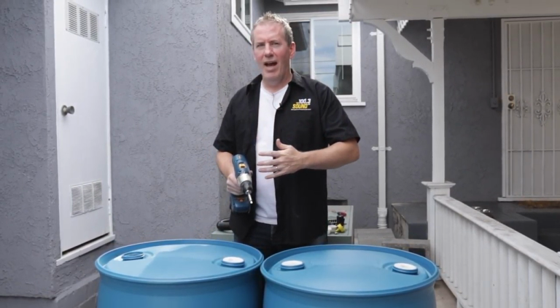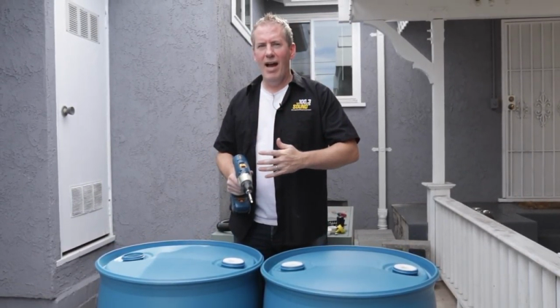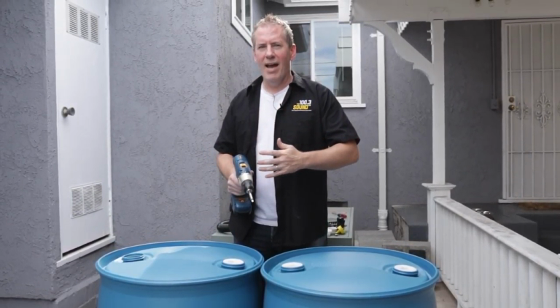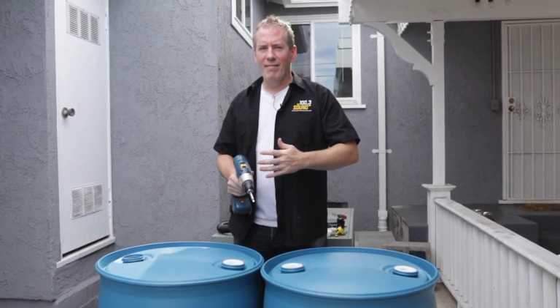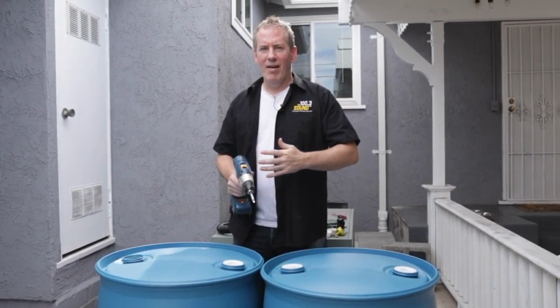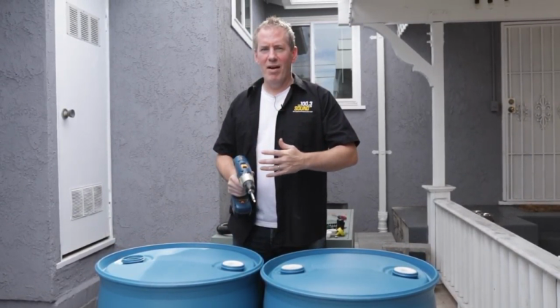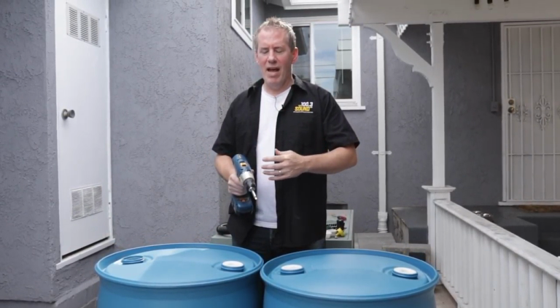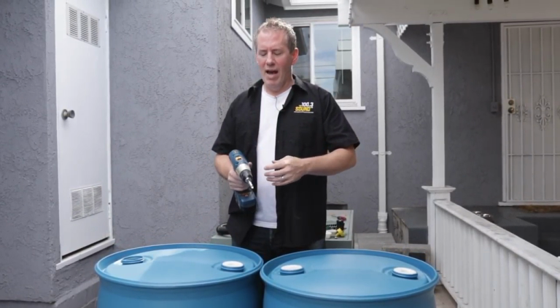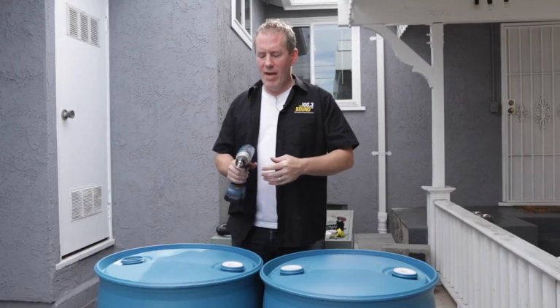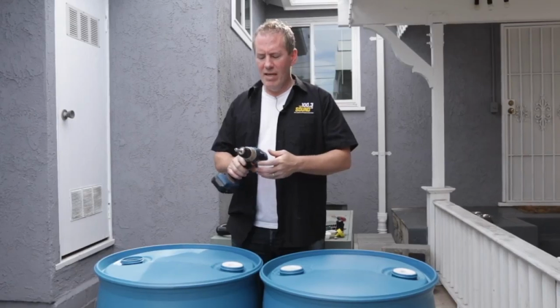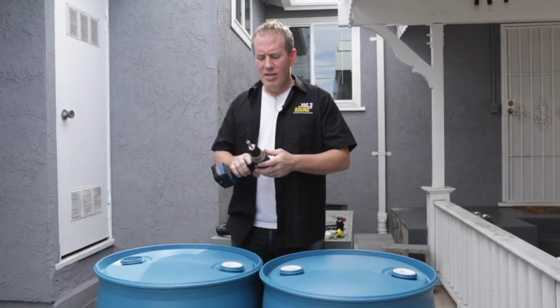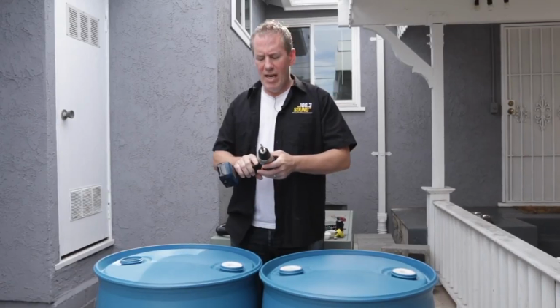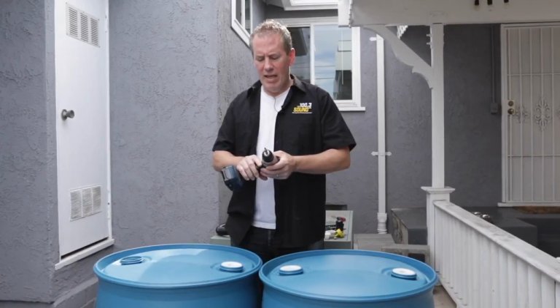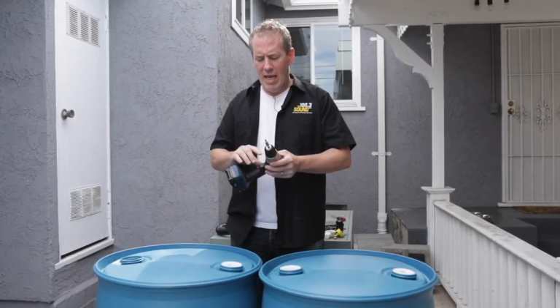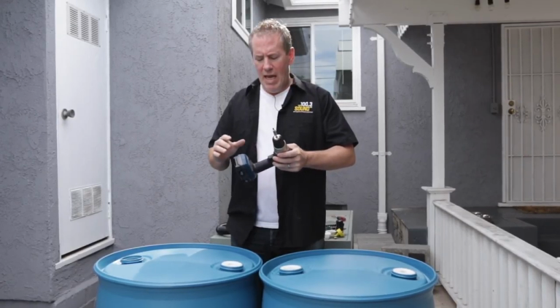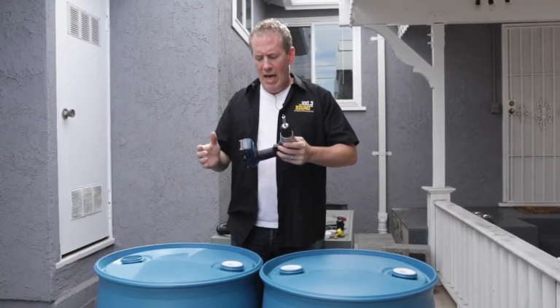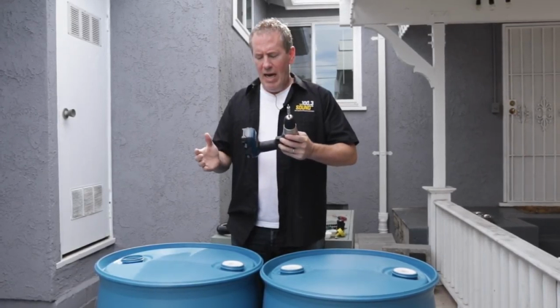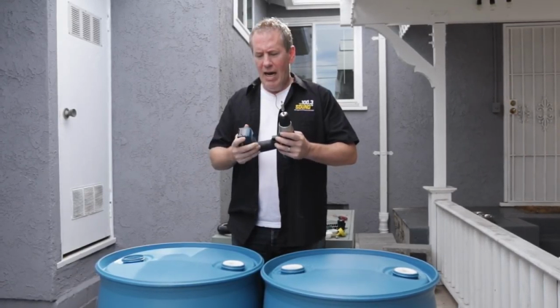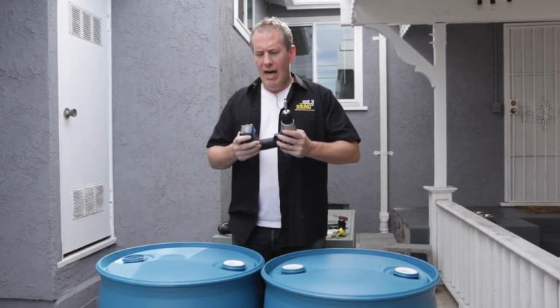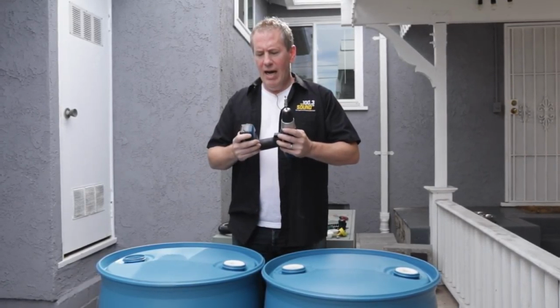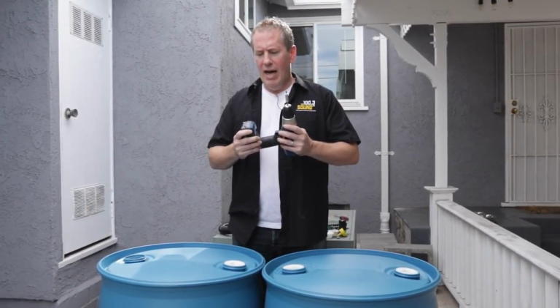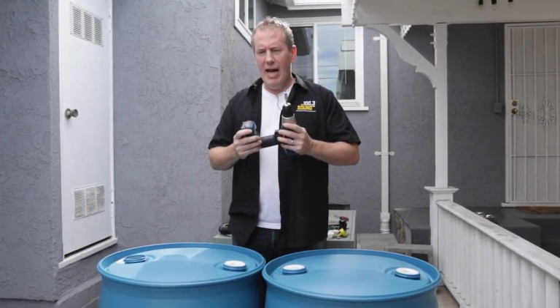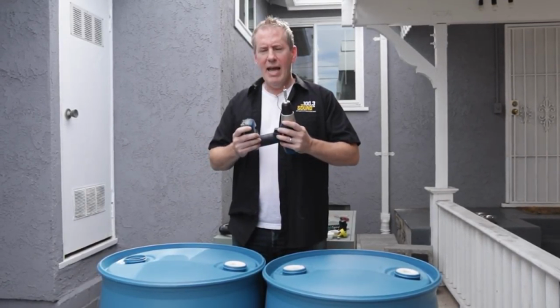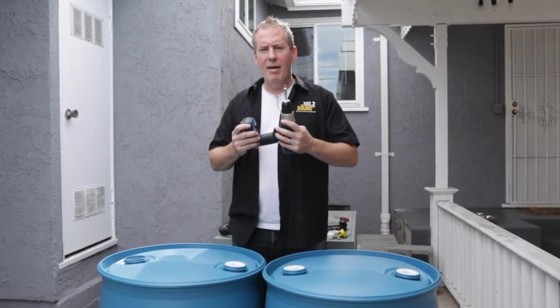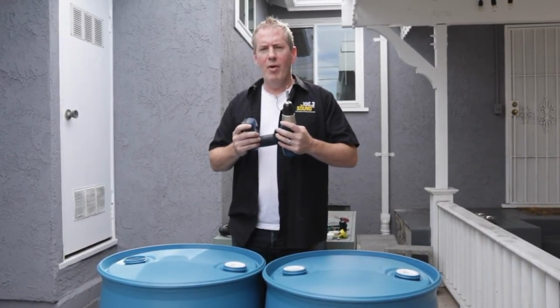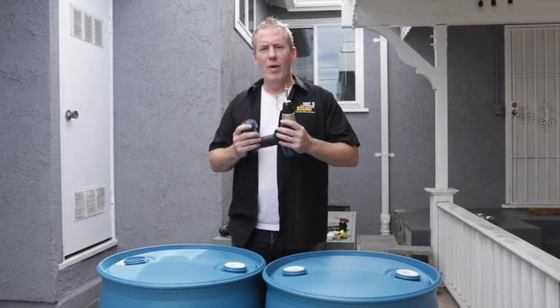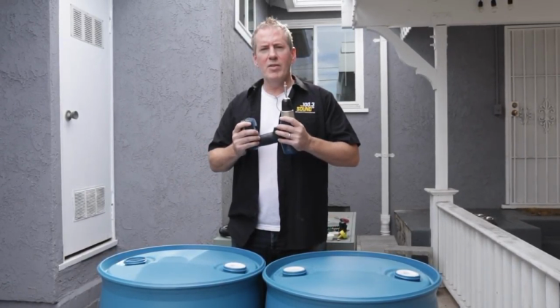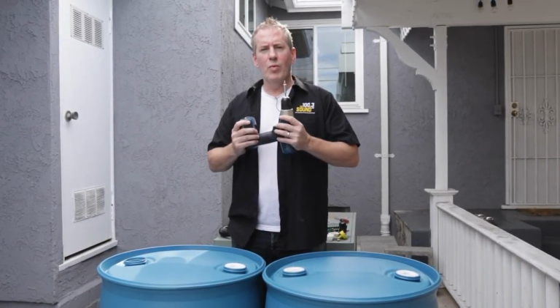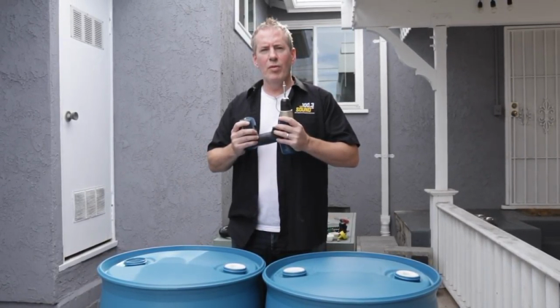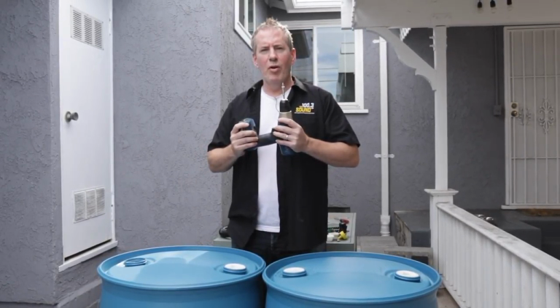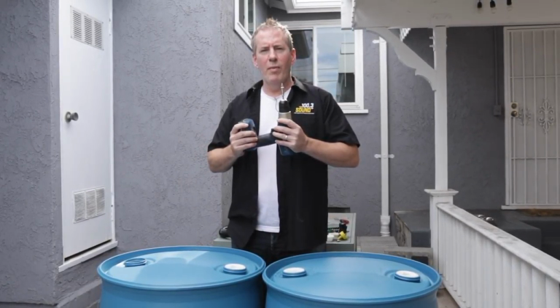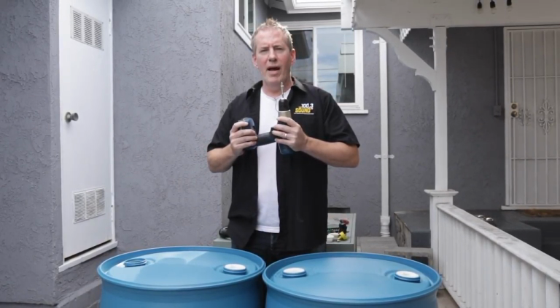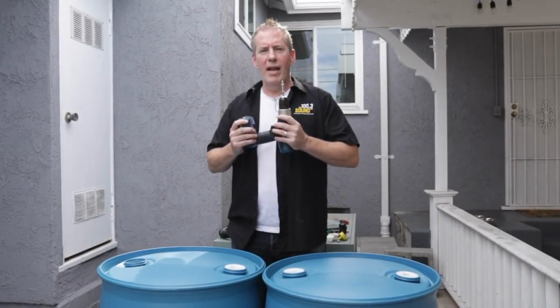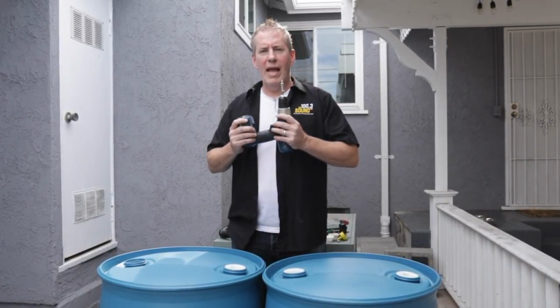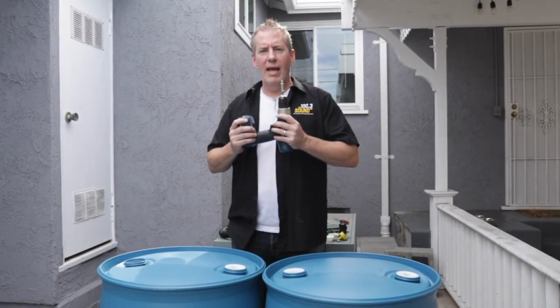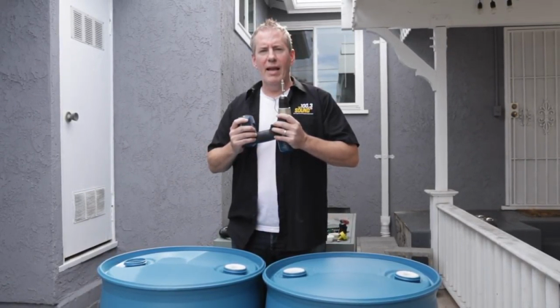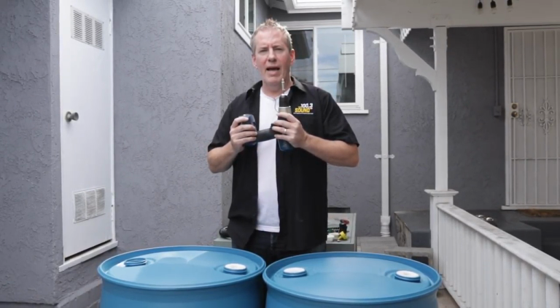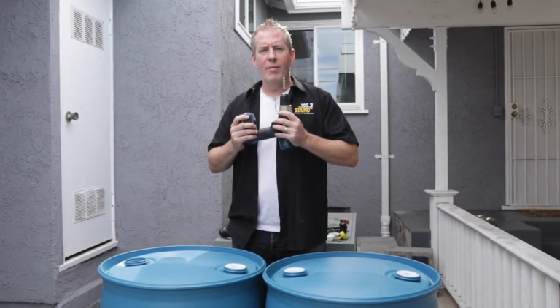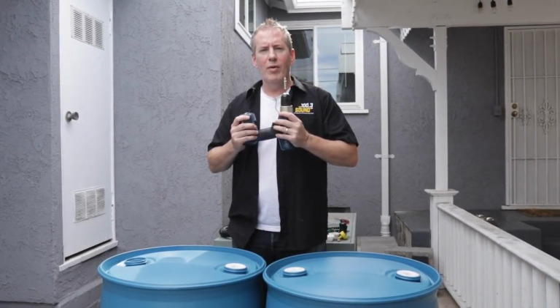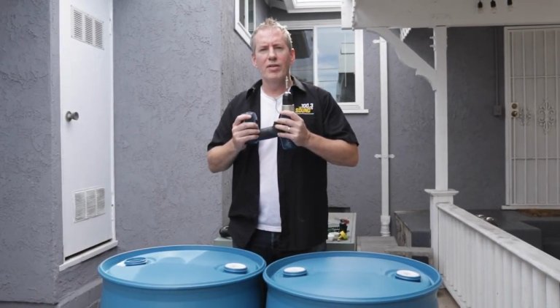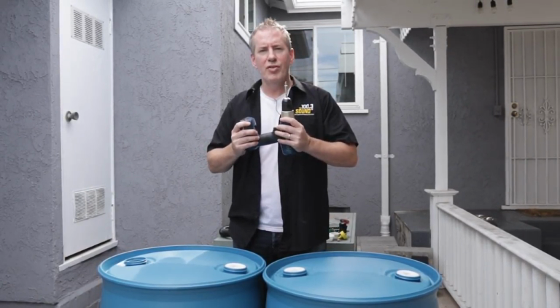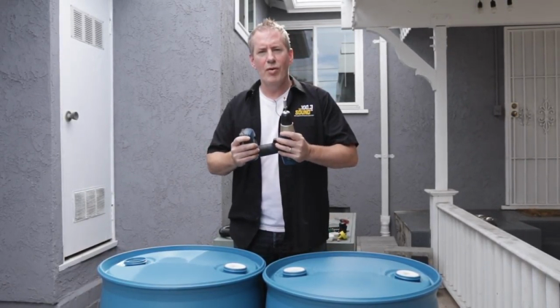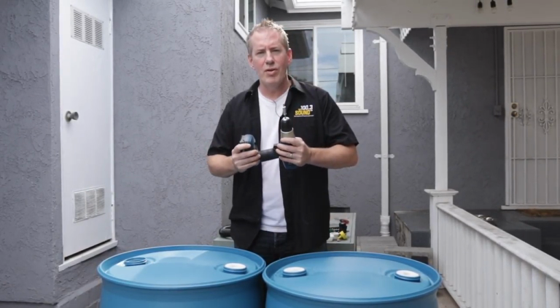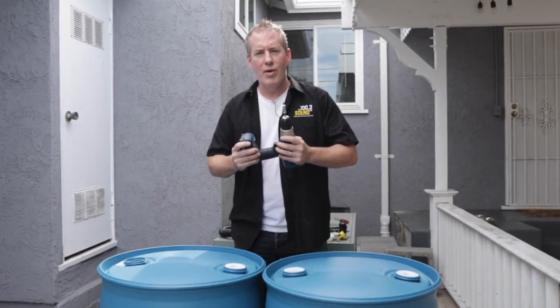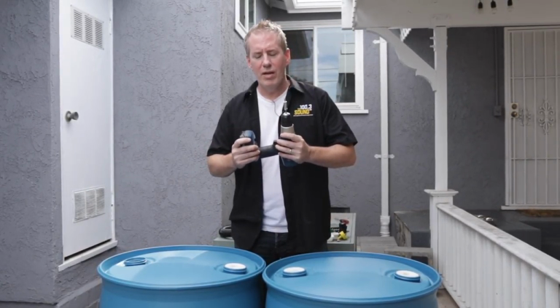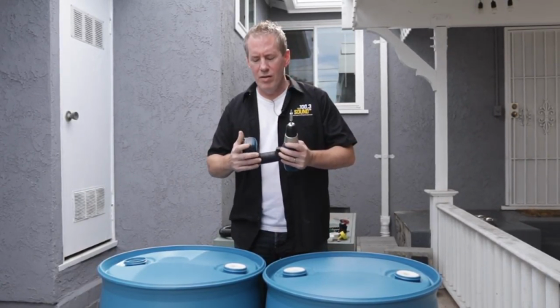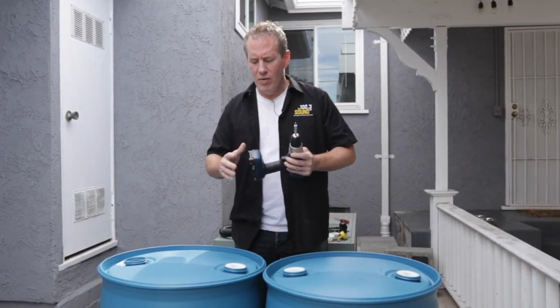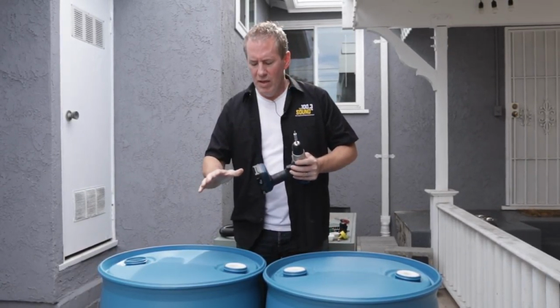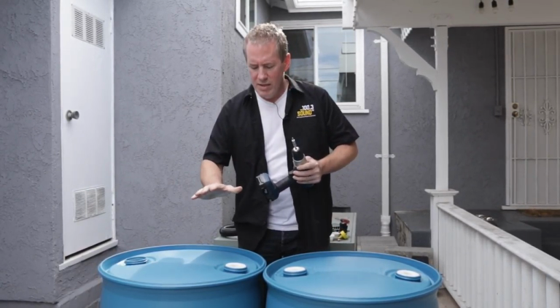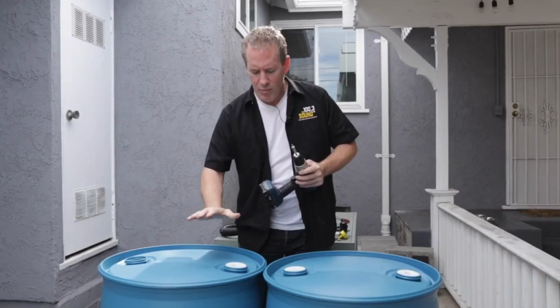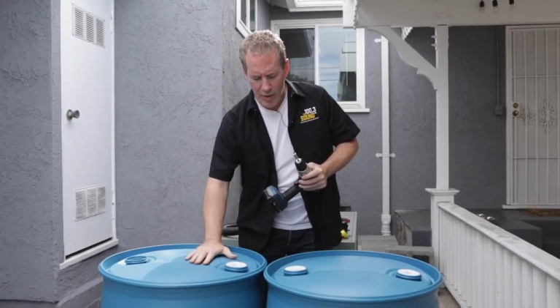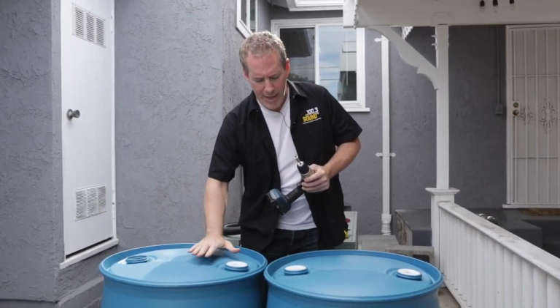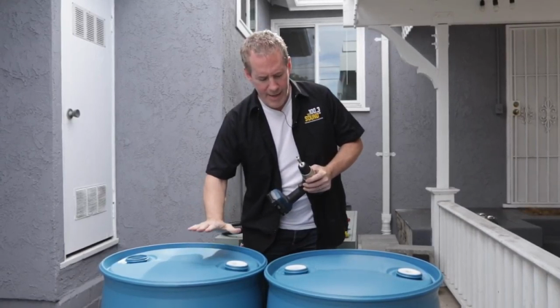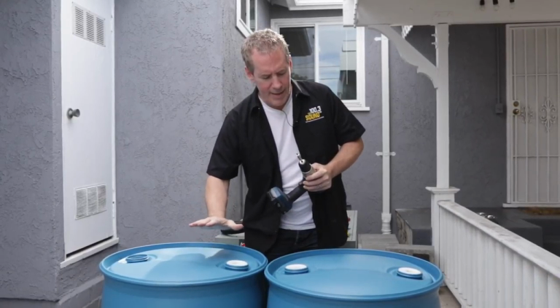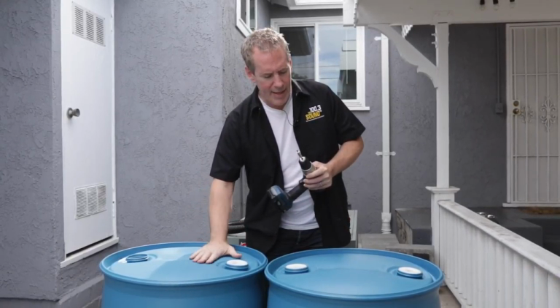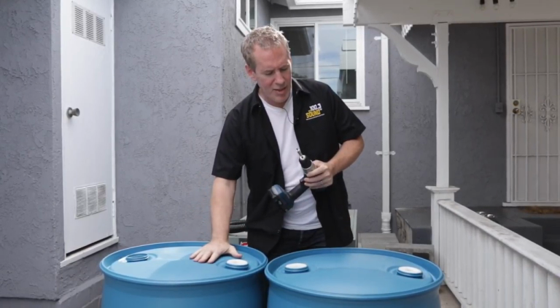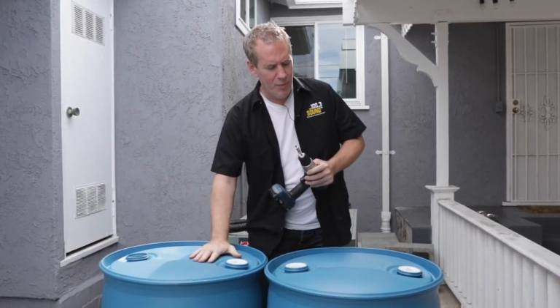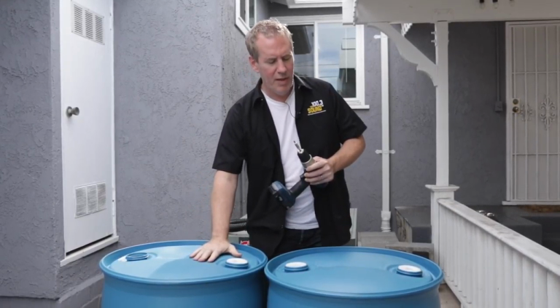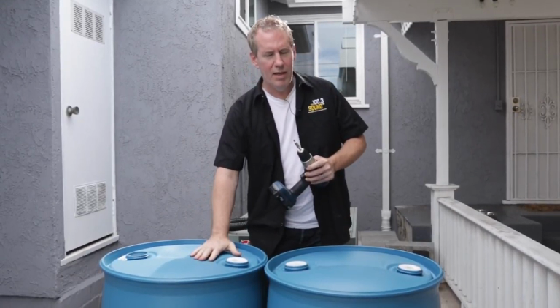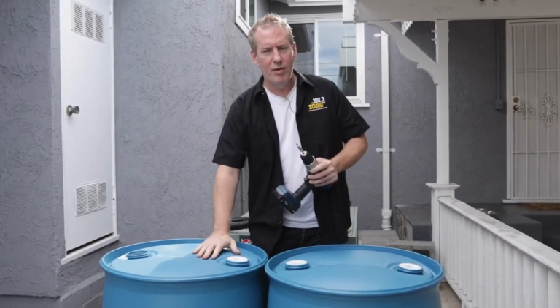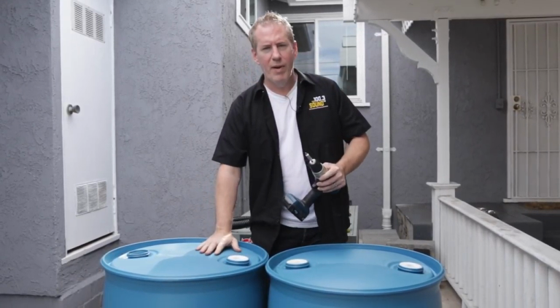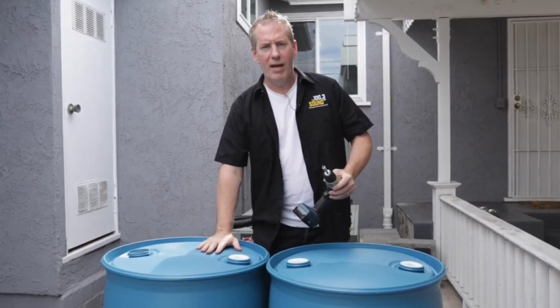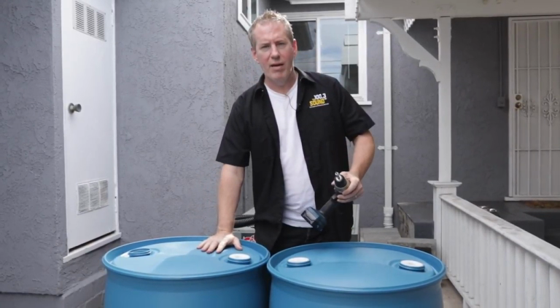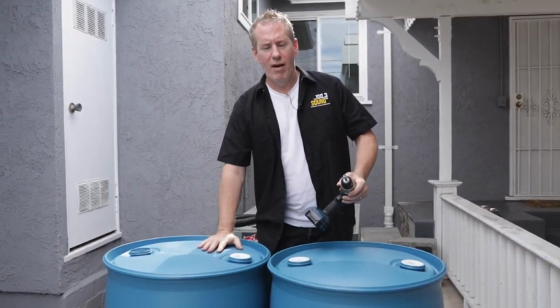Hi, how are you? I'm Andy Chandley. I am a Westworld robot and I am going to show you how to do some rain catchment in your backyard.